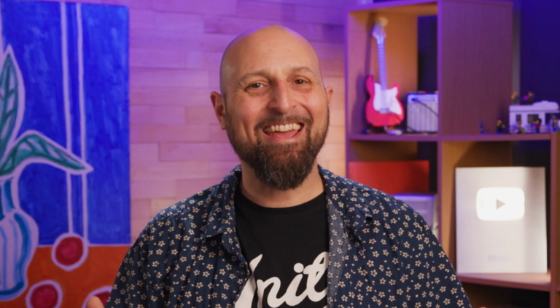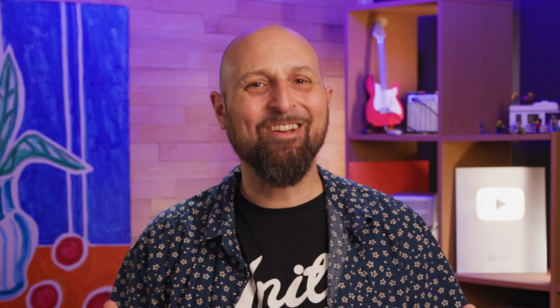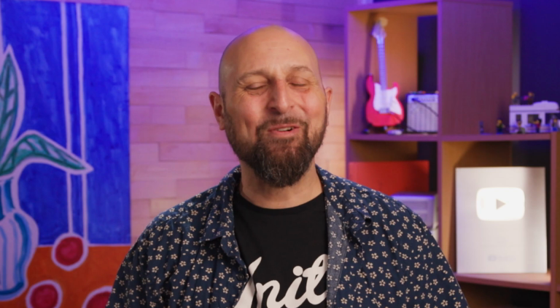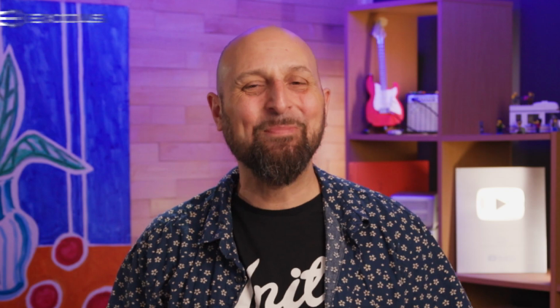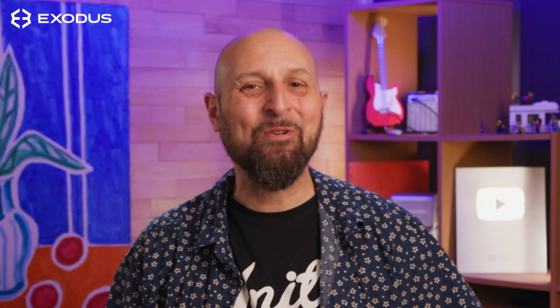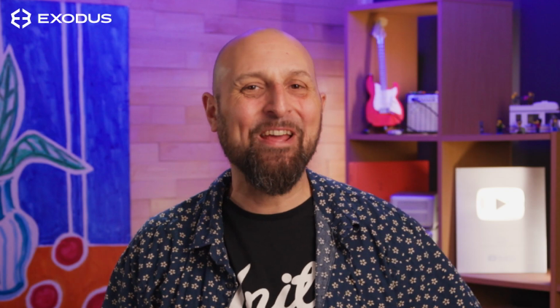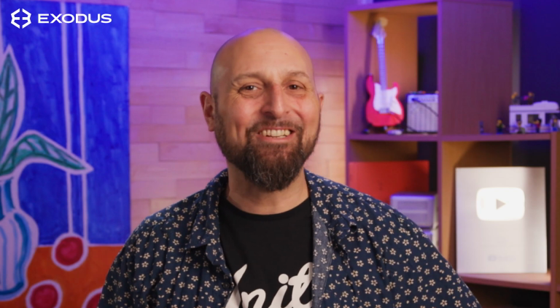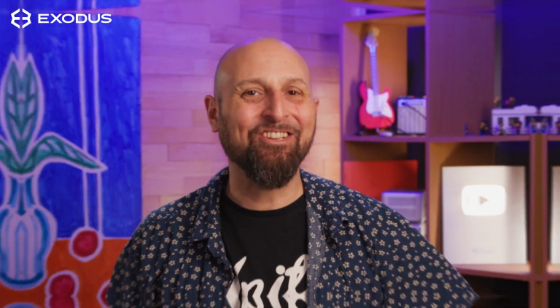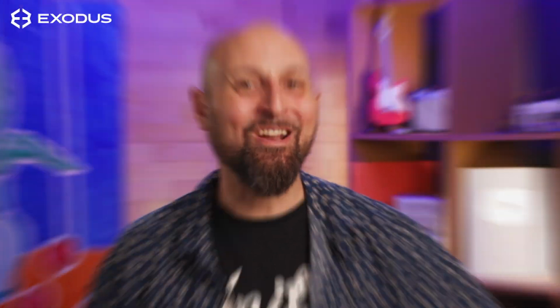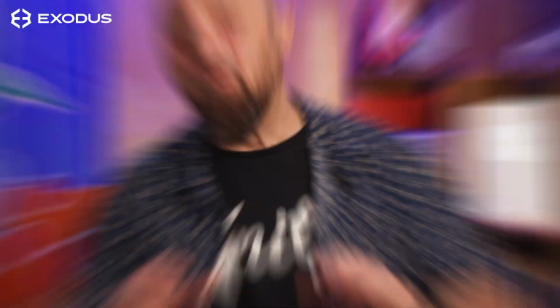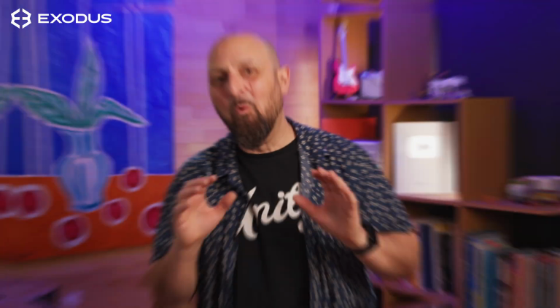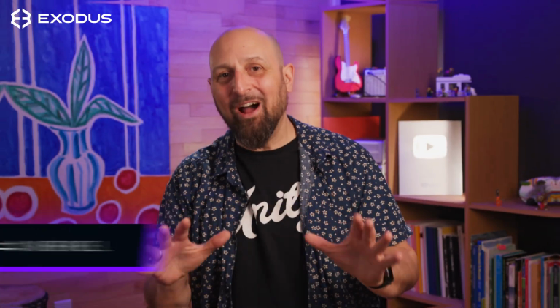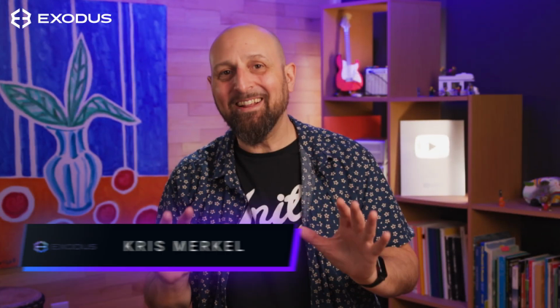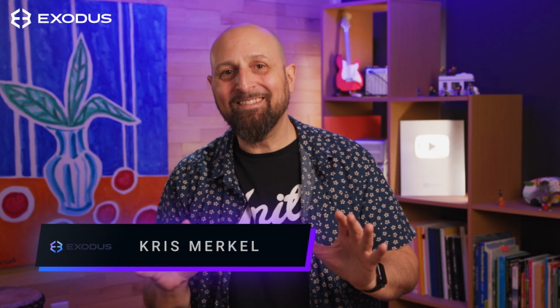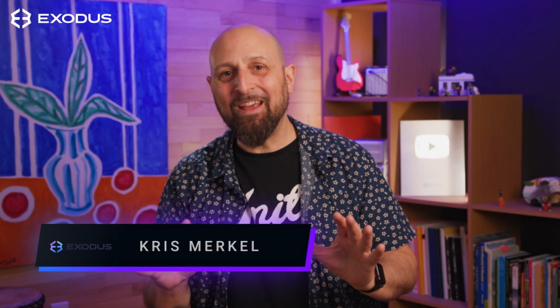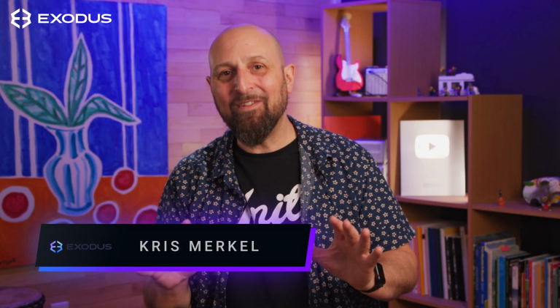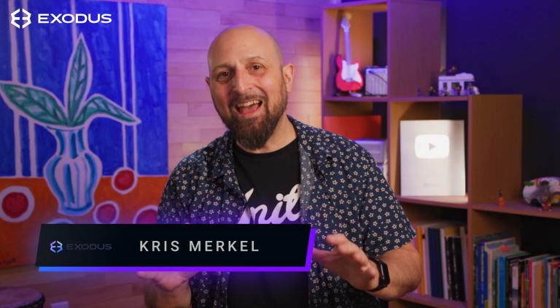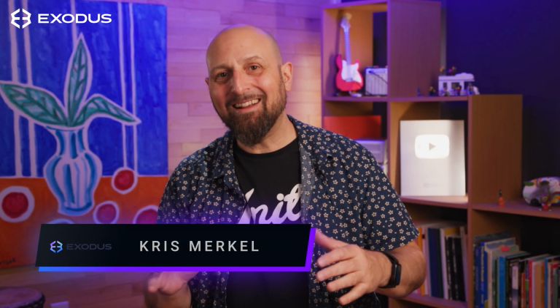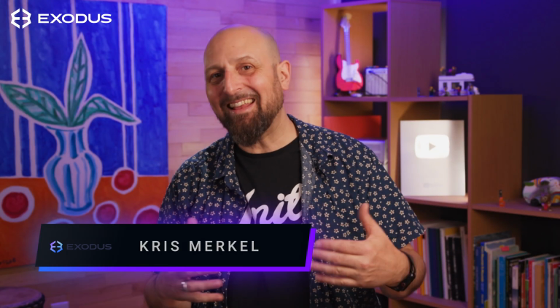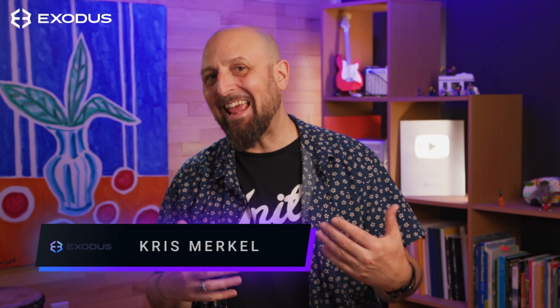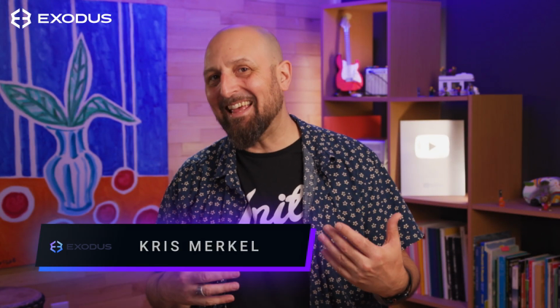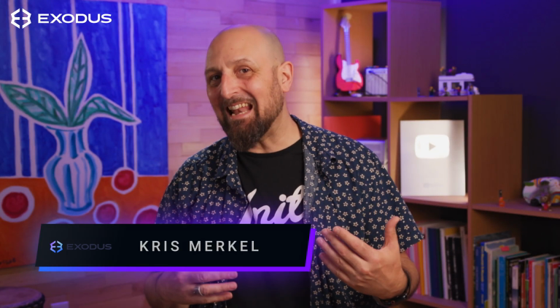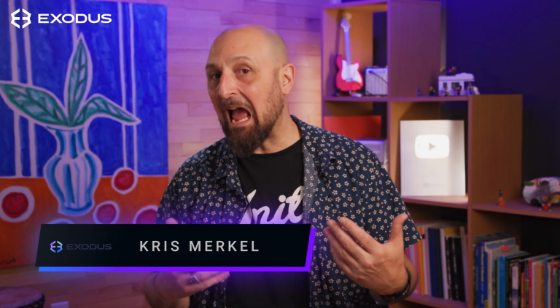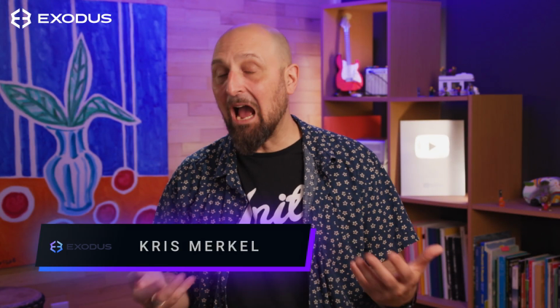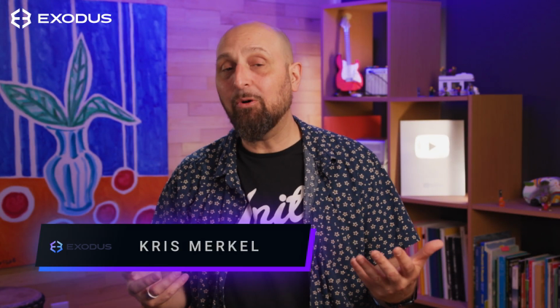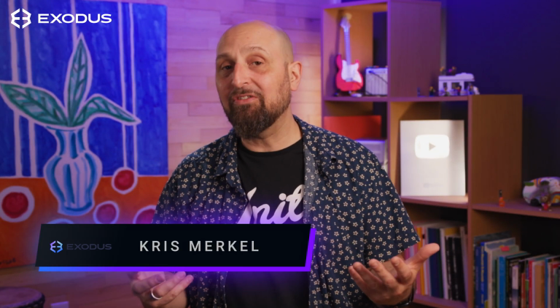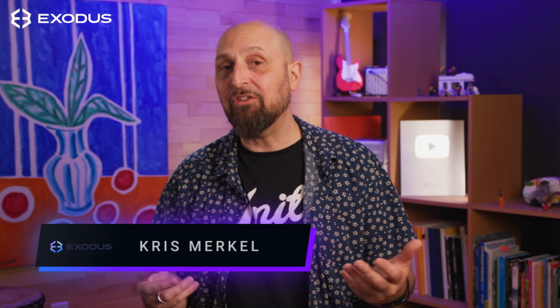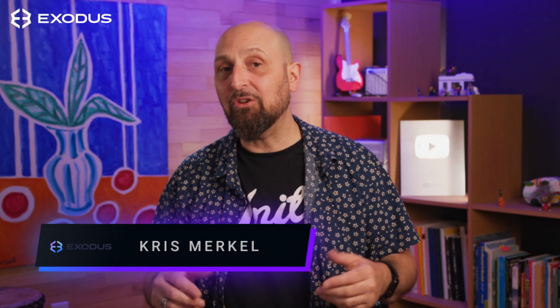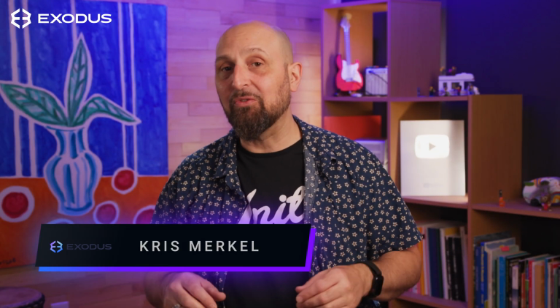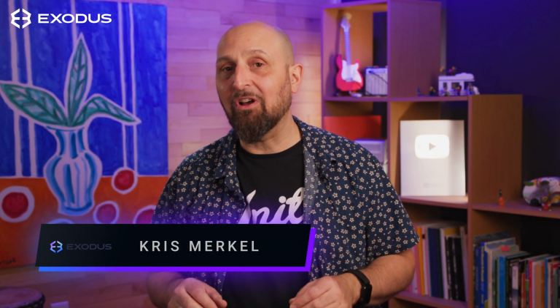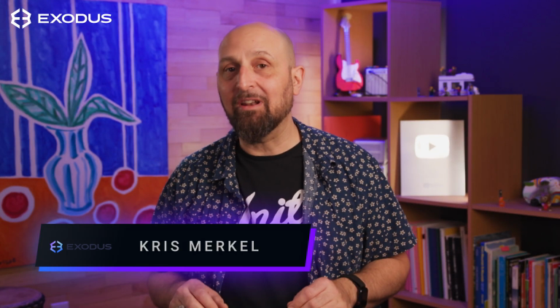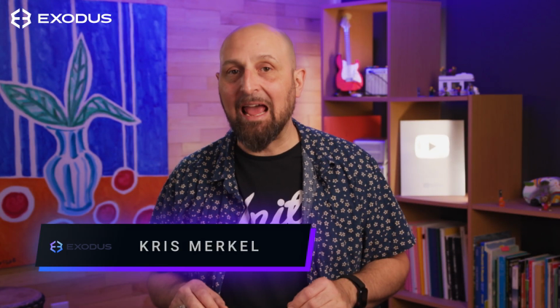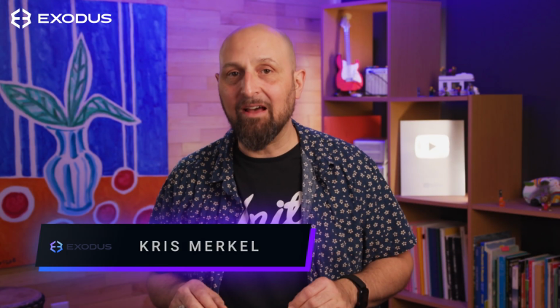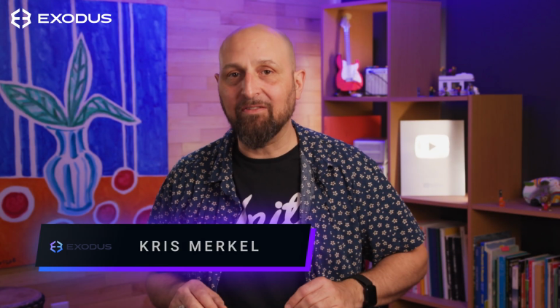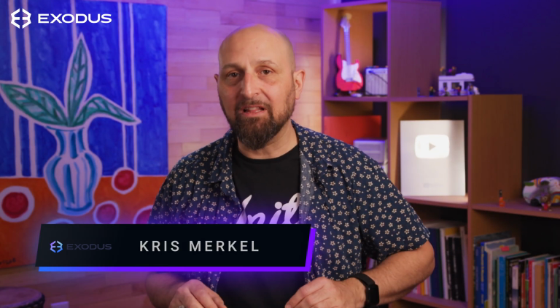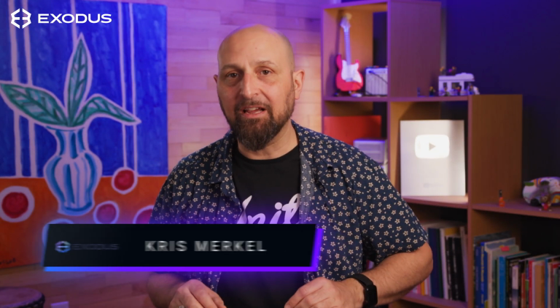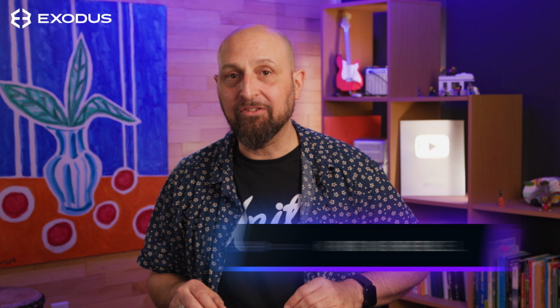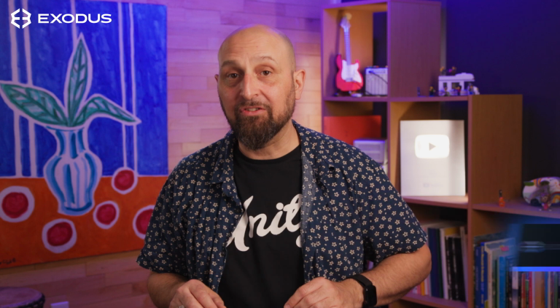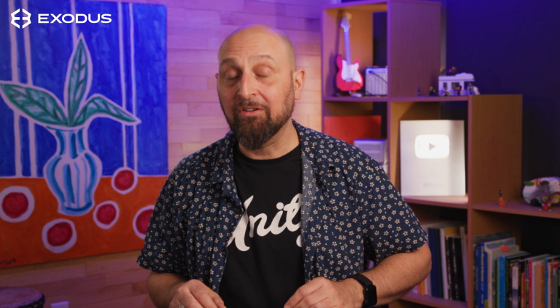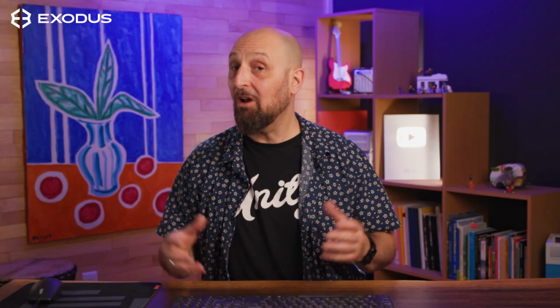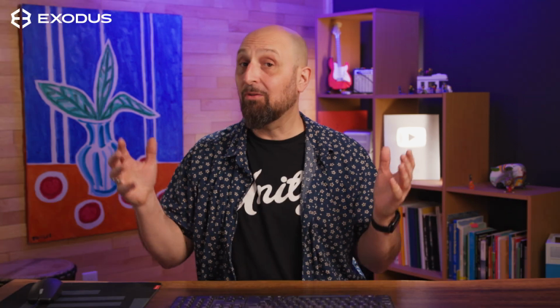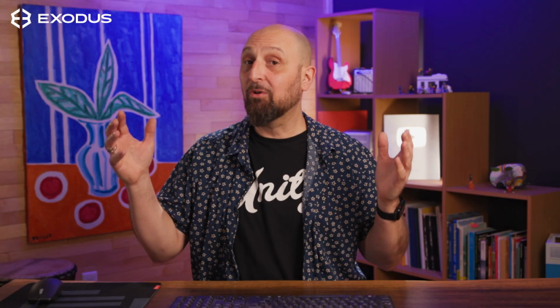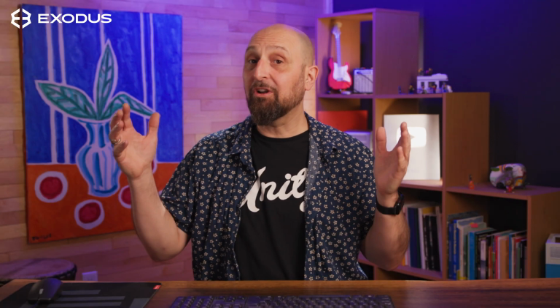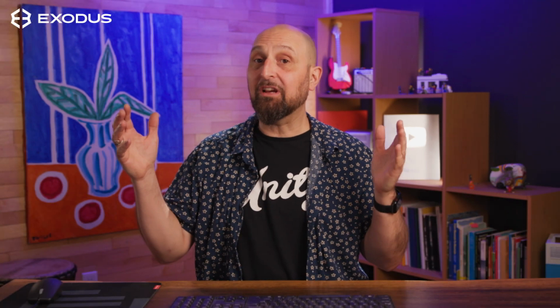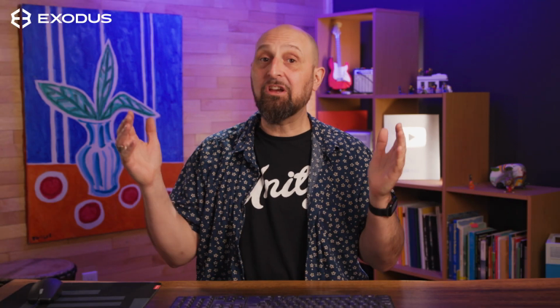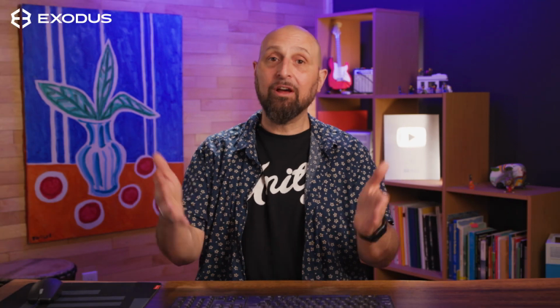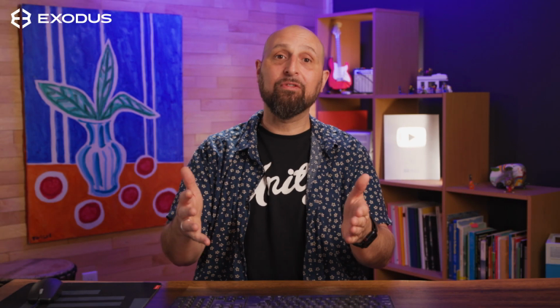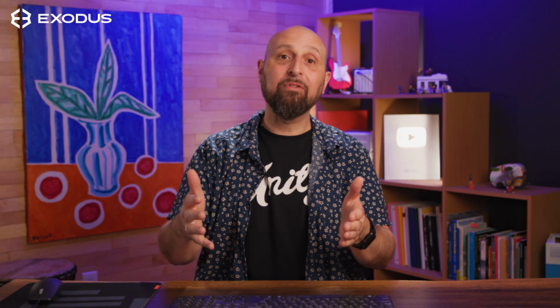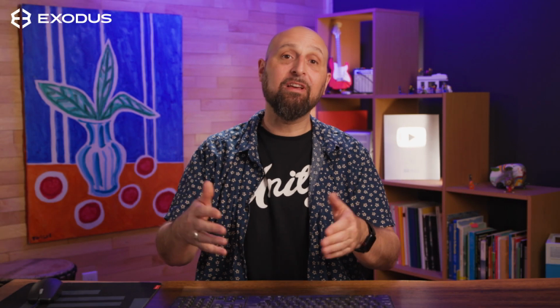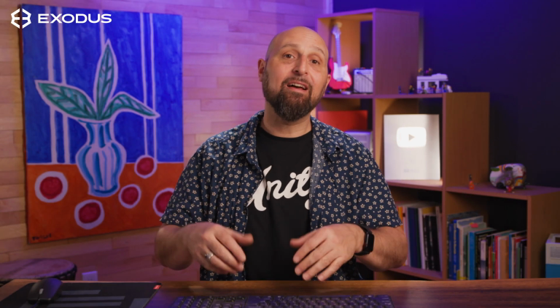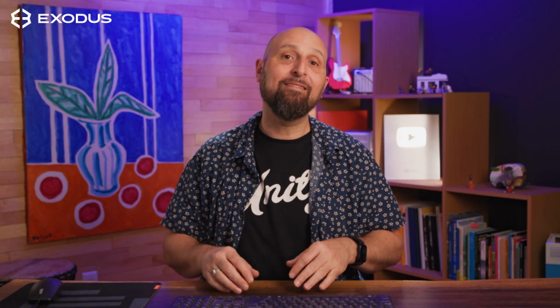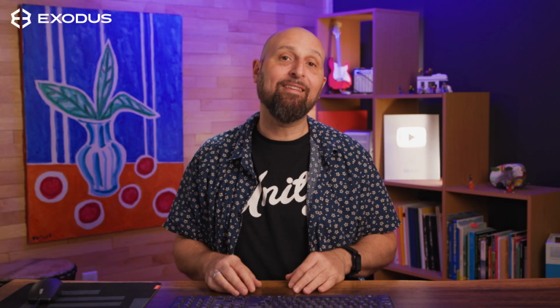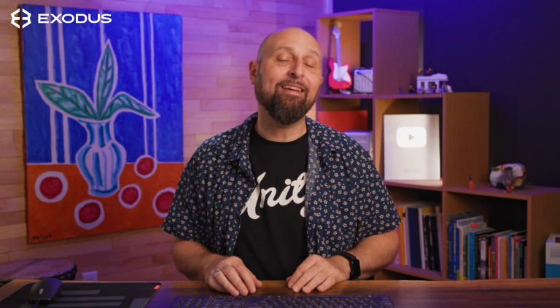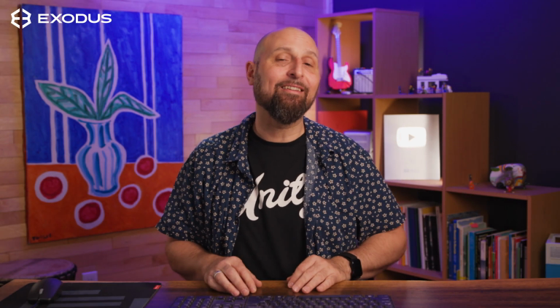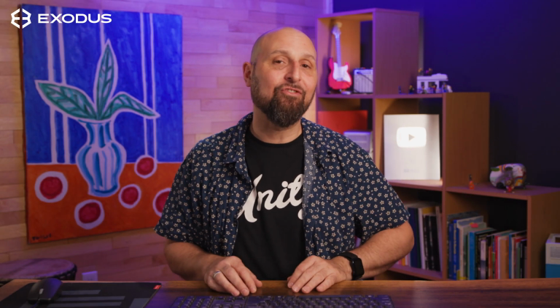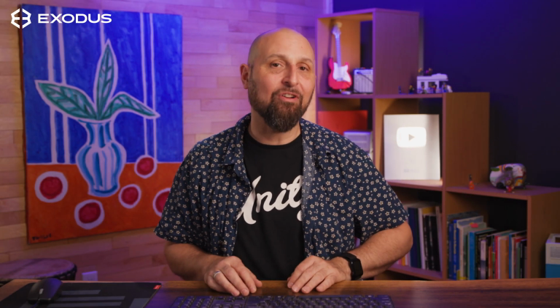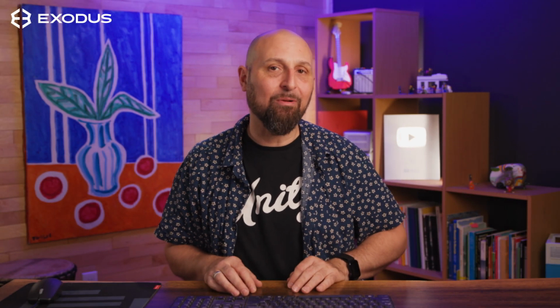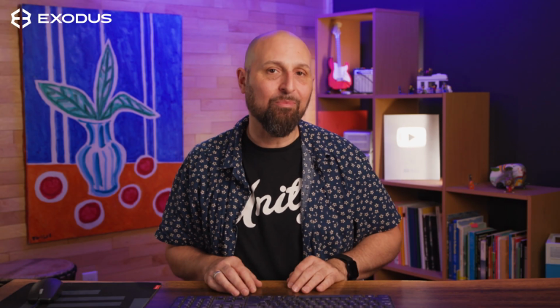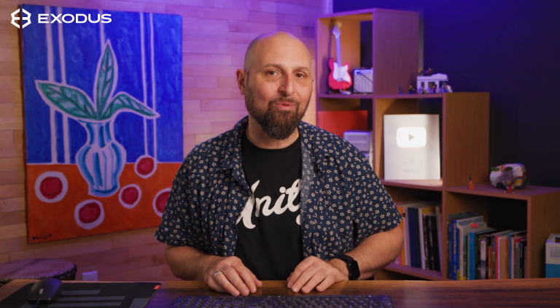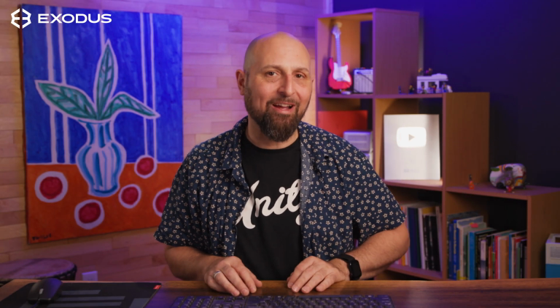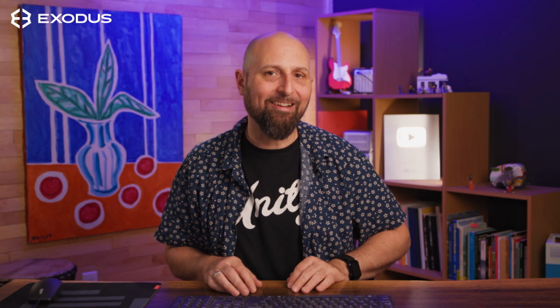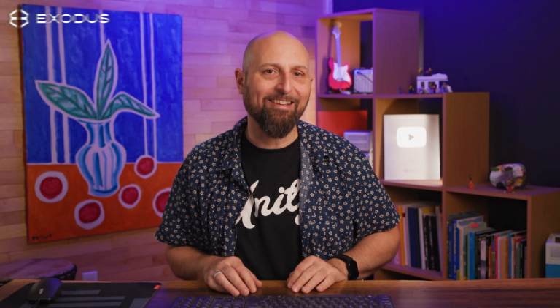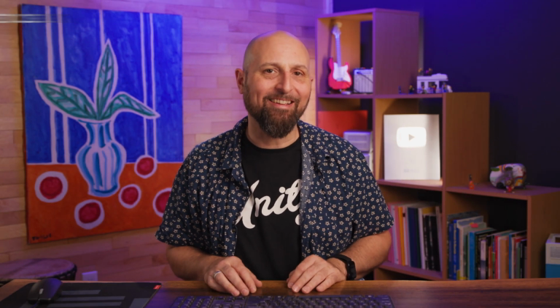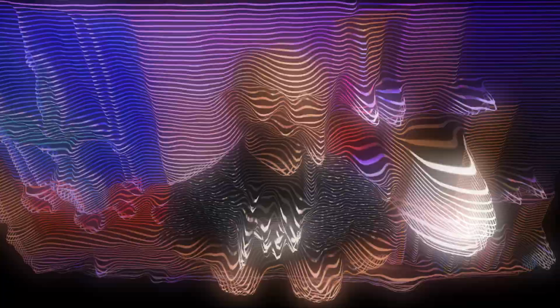Hey Crypto Nation! What is AVAX and how is it used on Avalanche? Well, we're going to cut through the ice and jump right in.